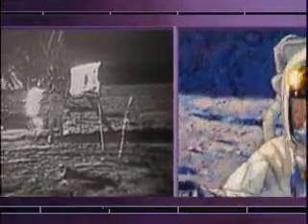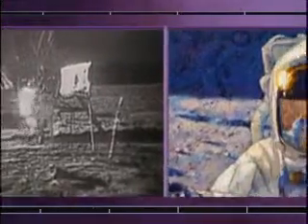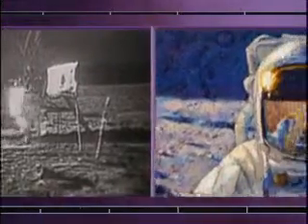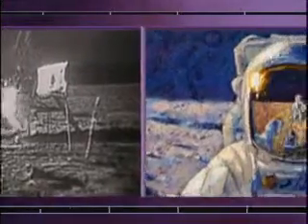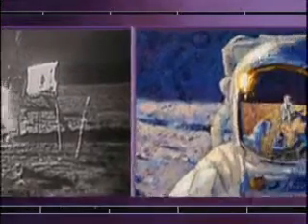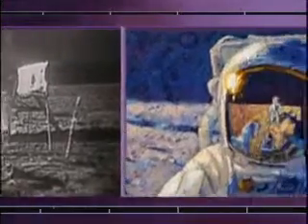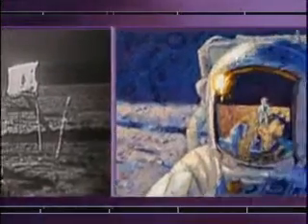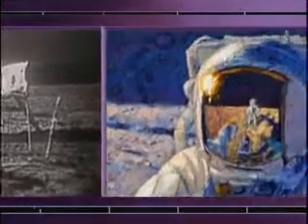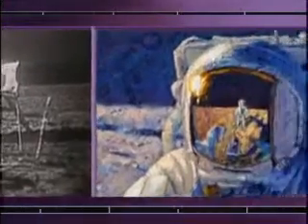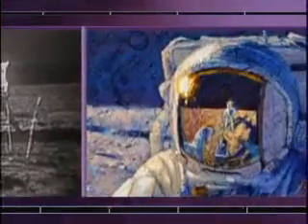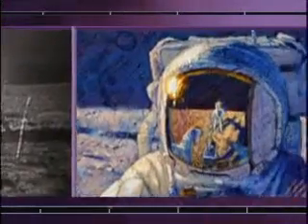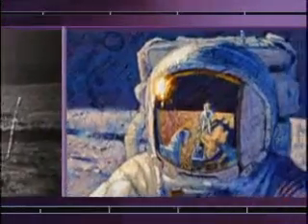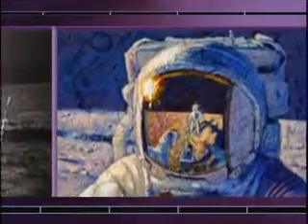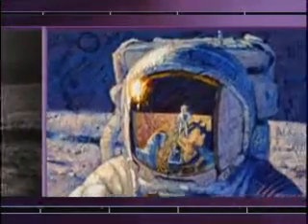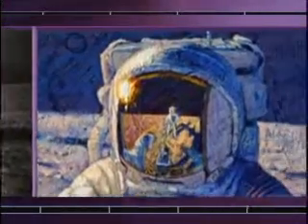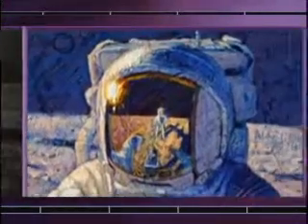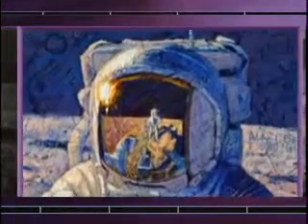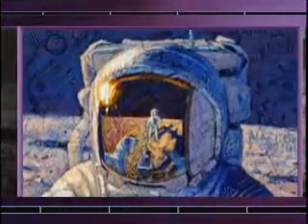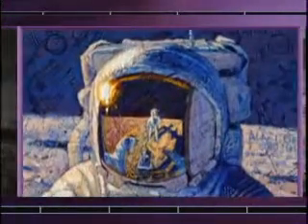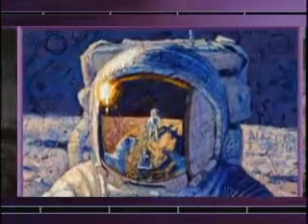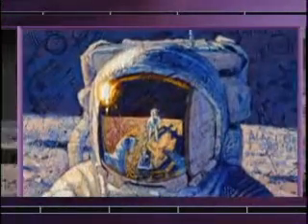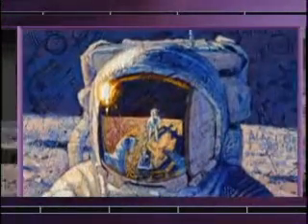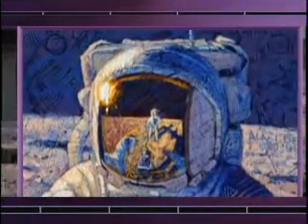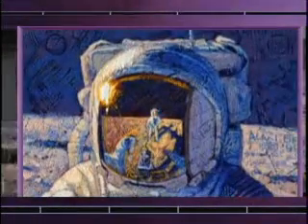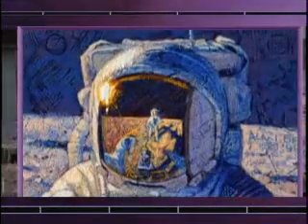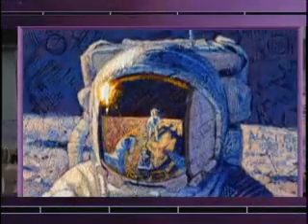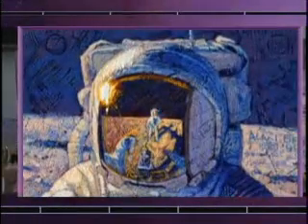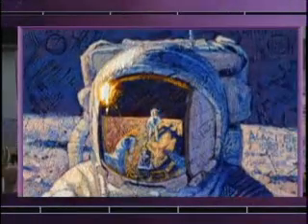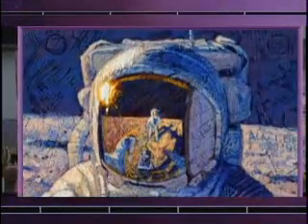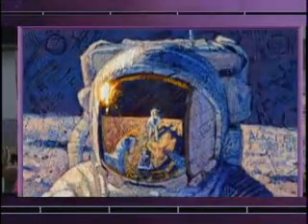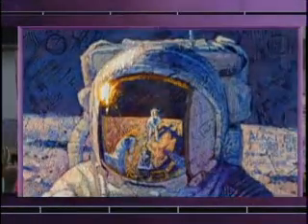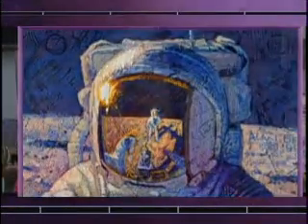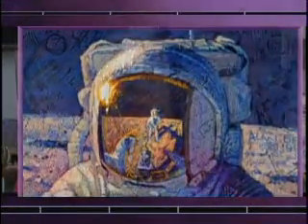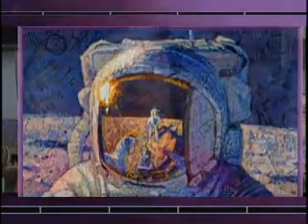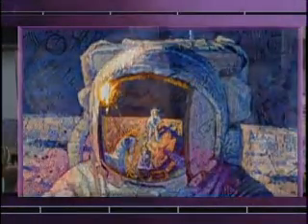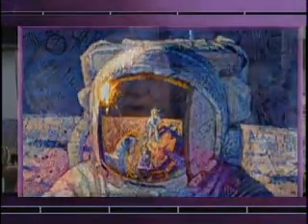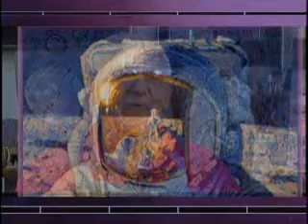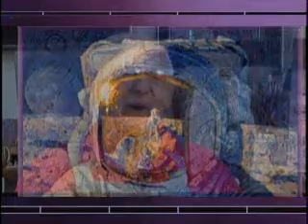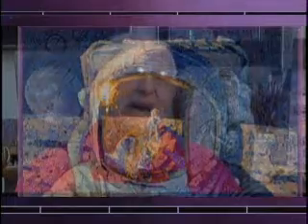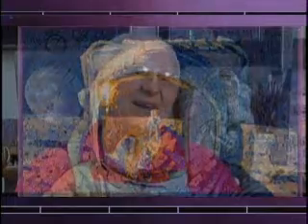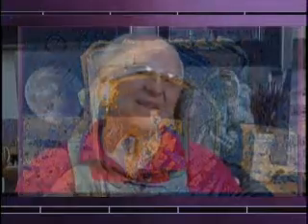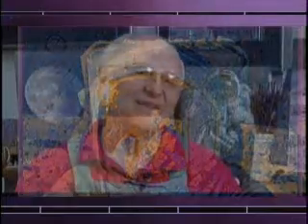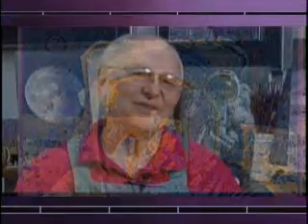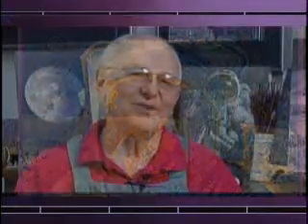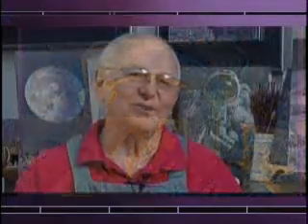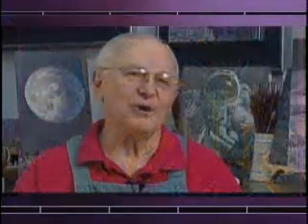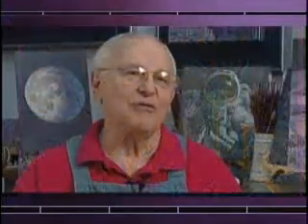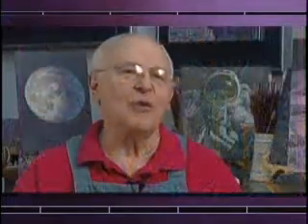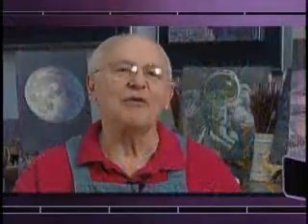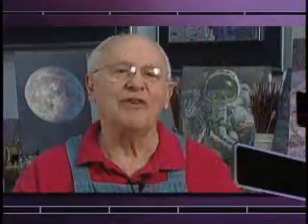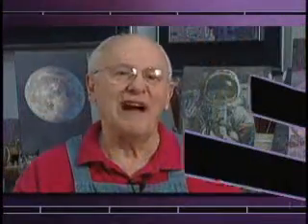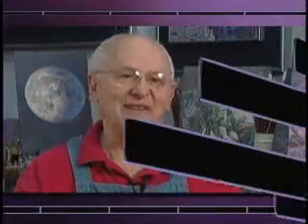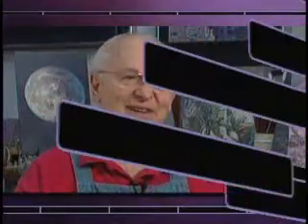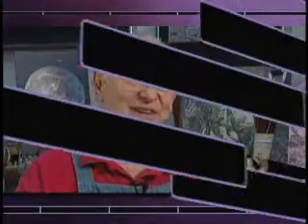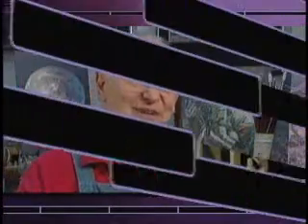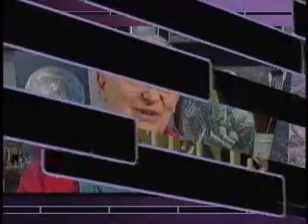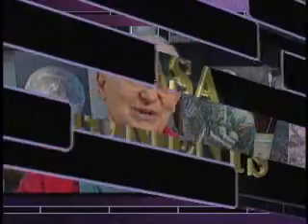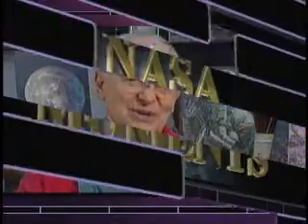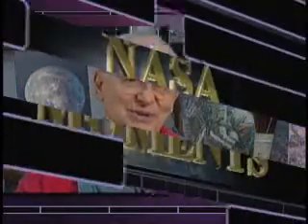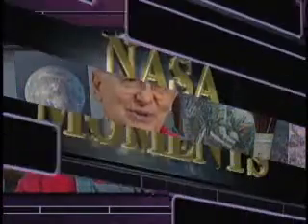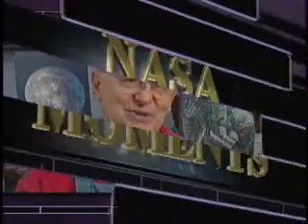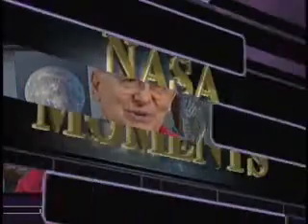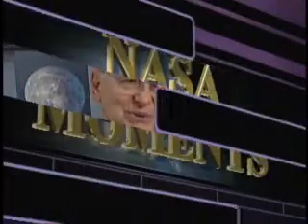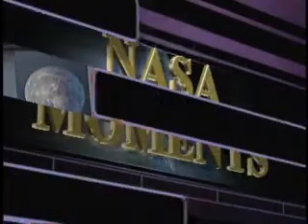Someday, maybe, it'd be a great place for vacation. We're all born about three or four or five hundred years too soon.